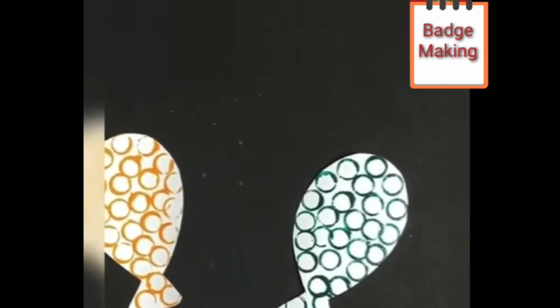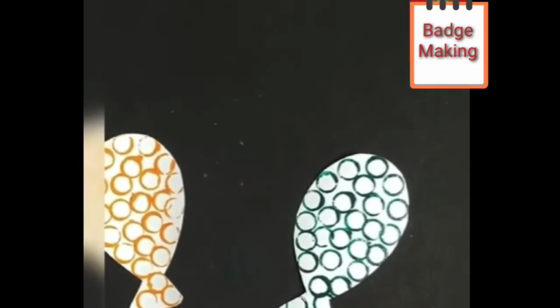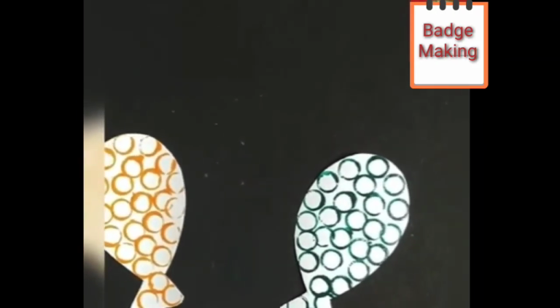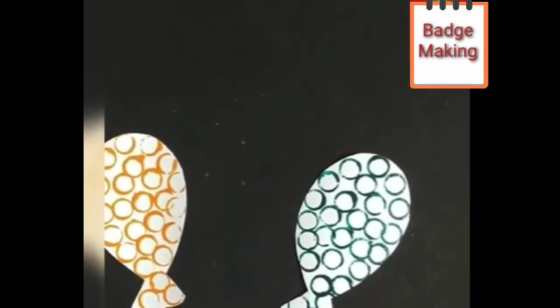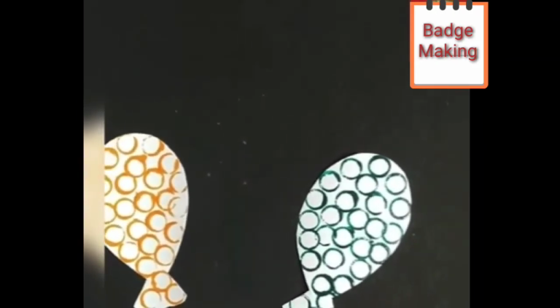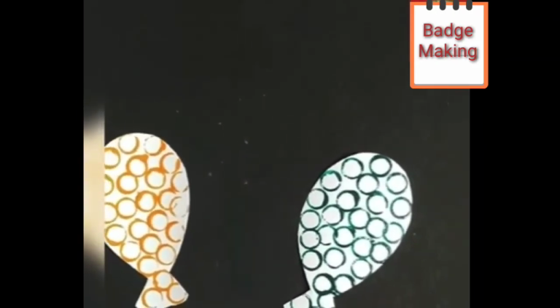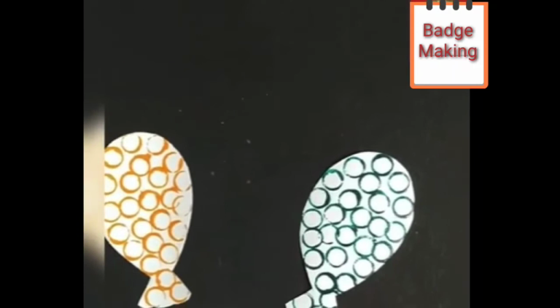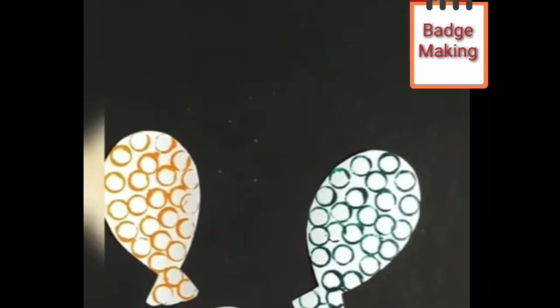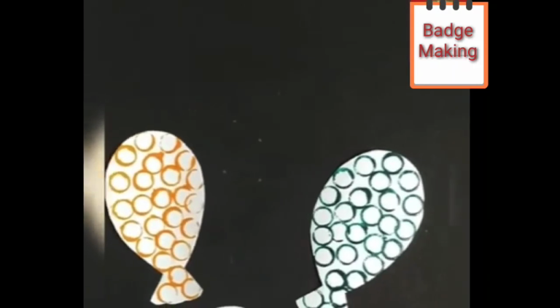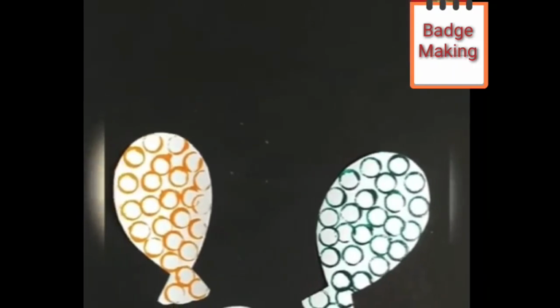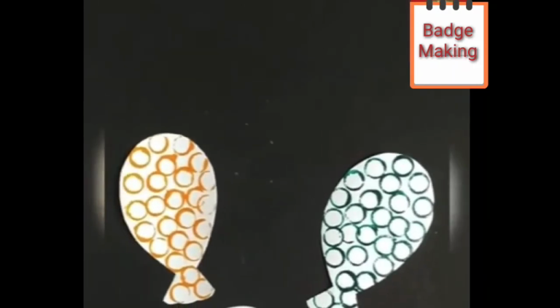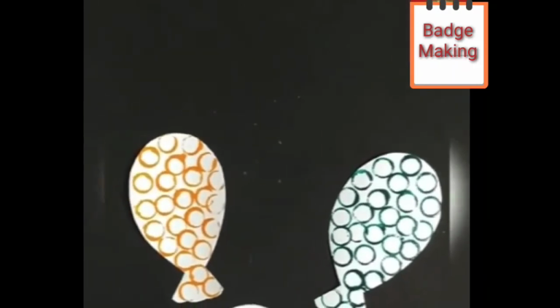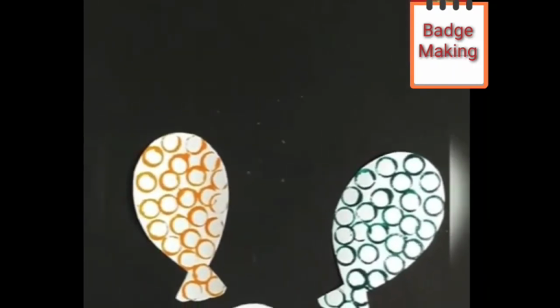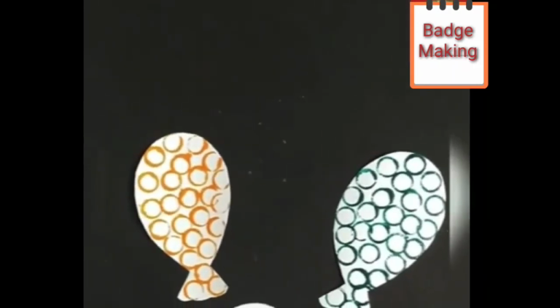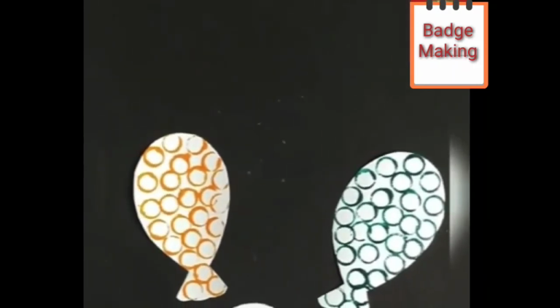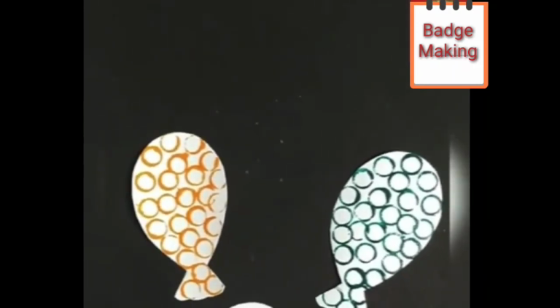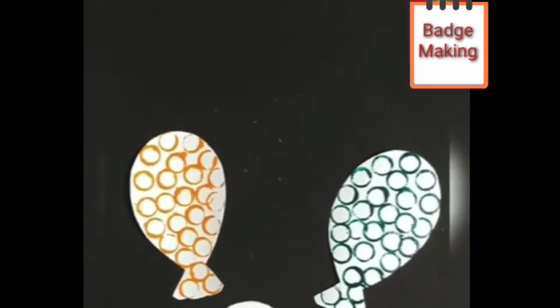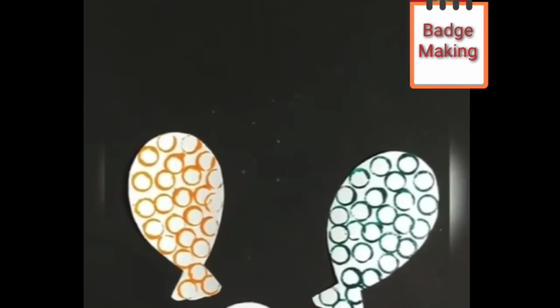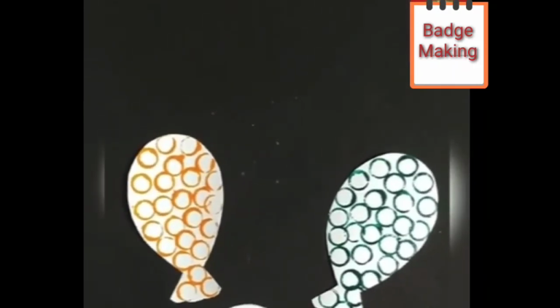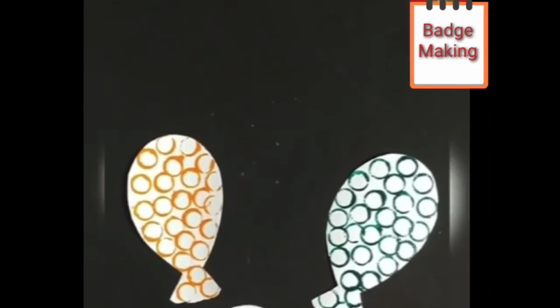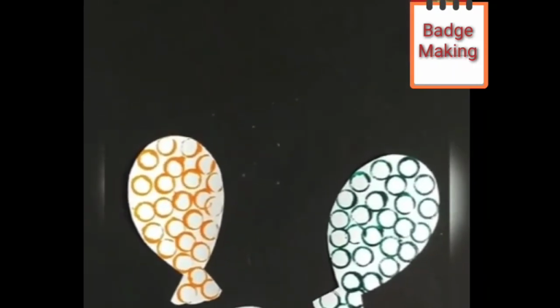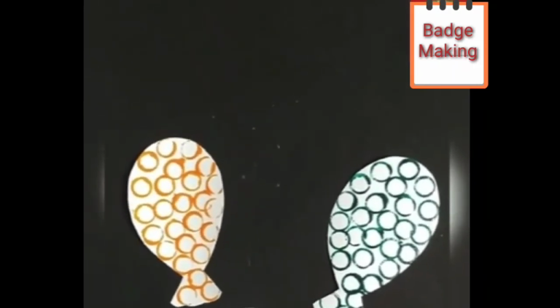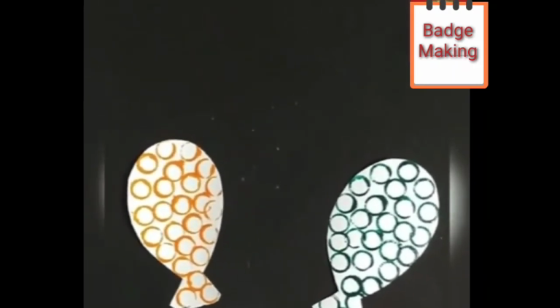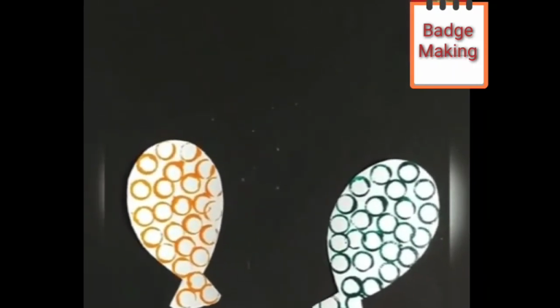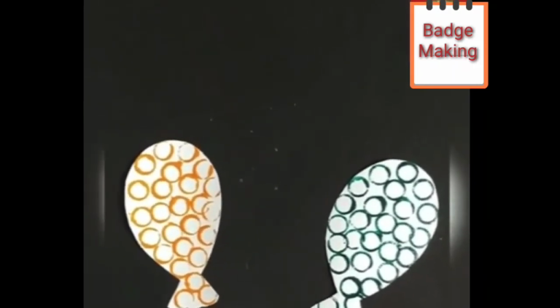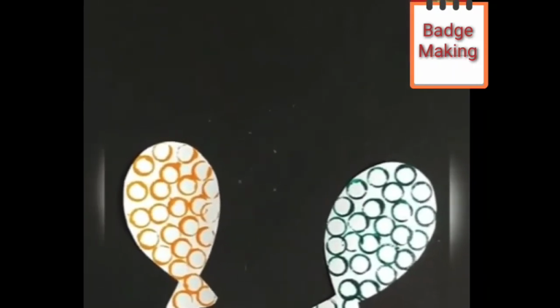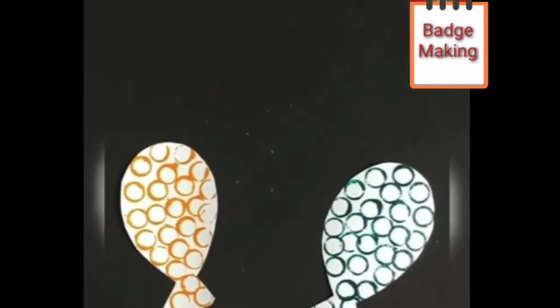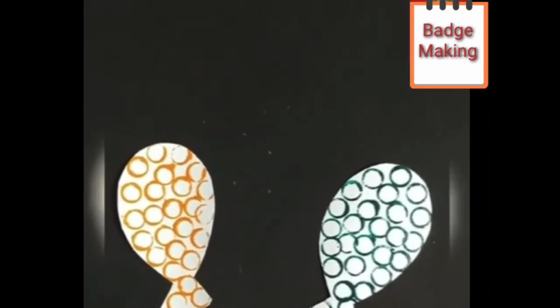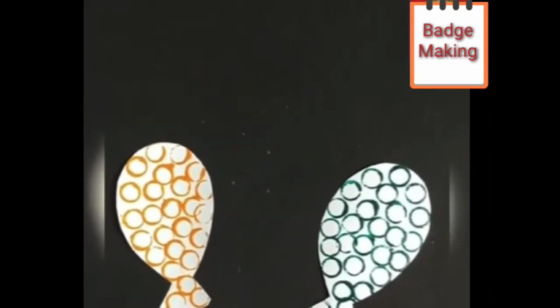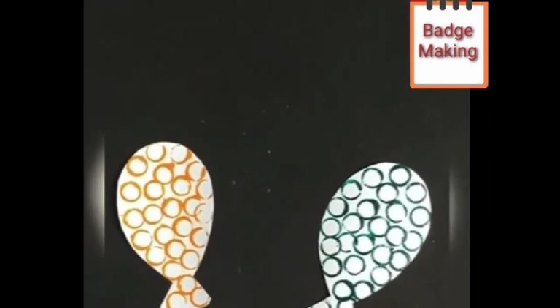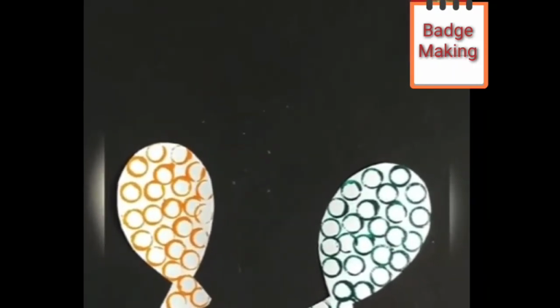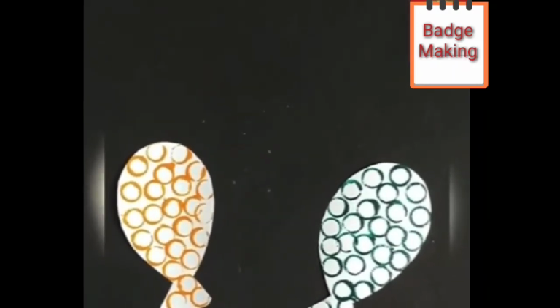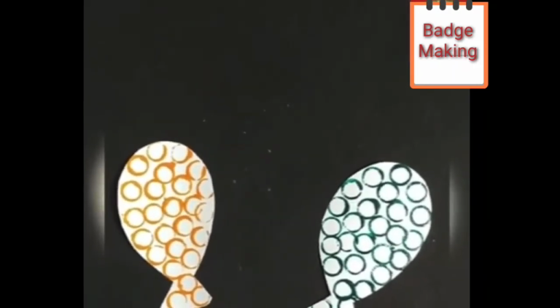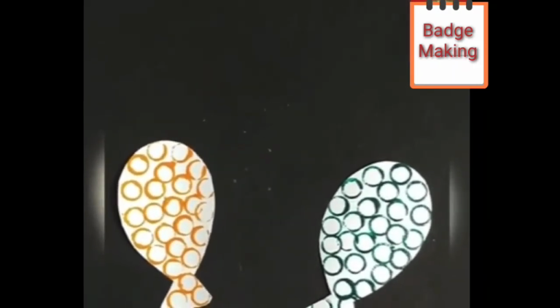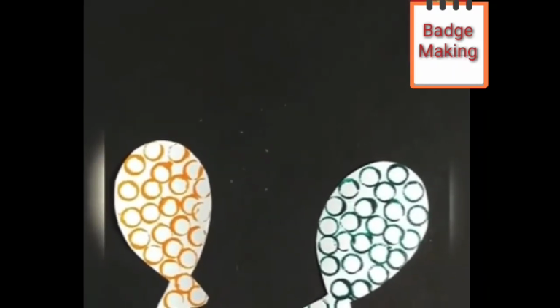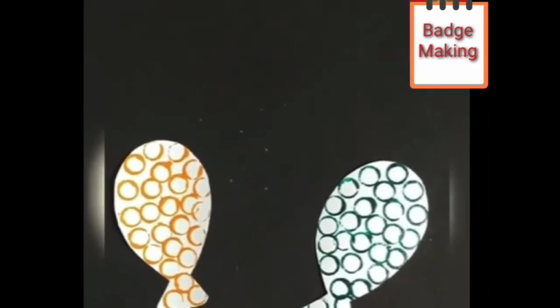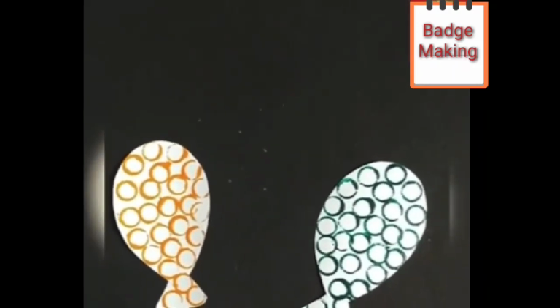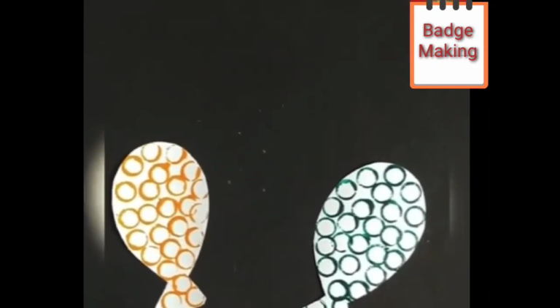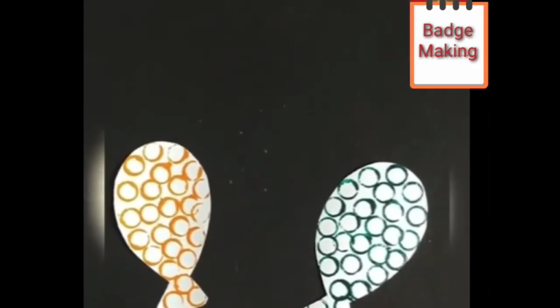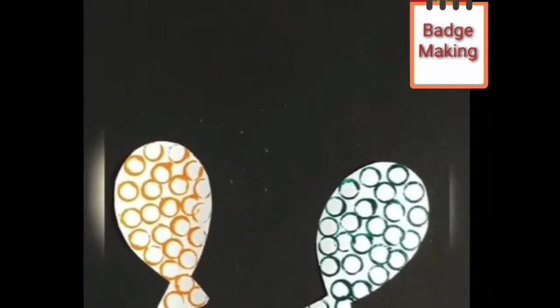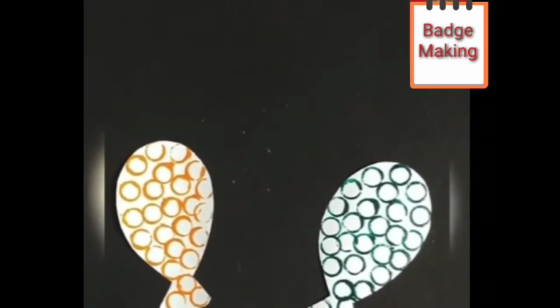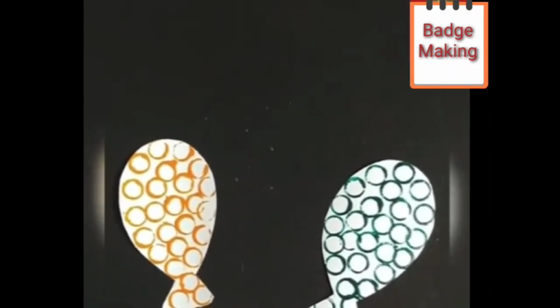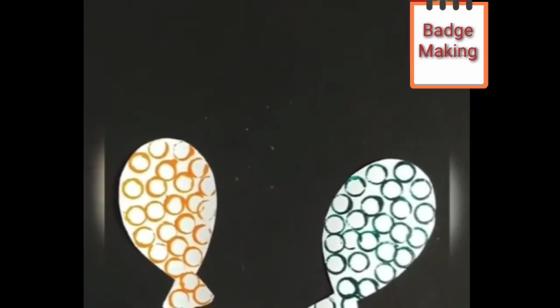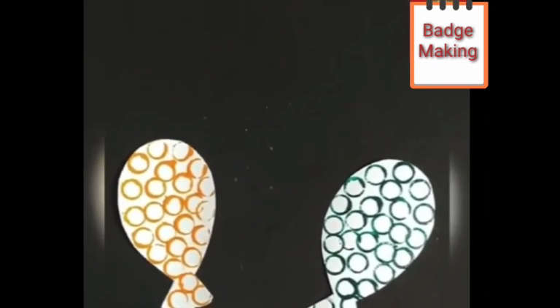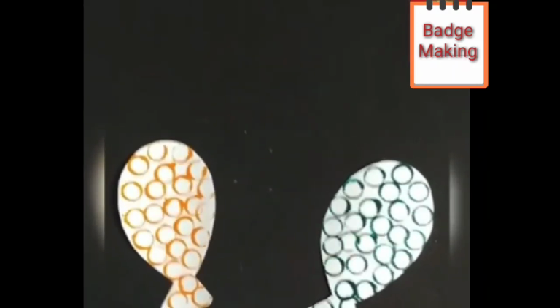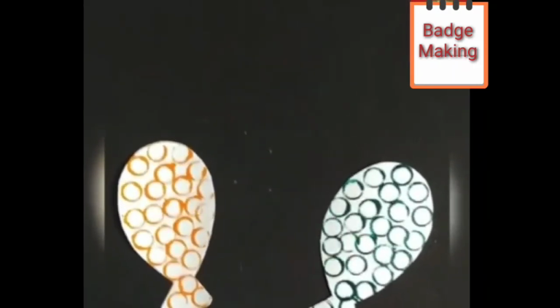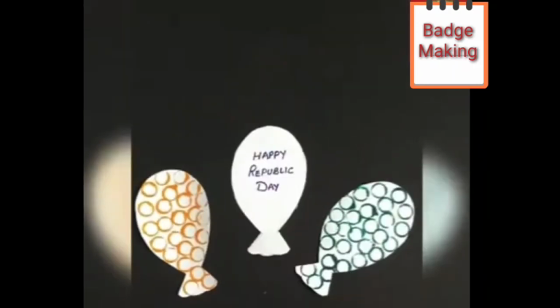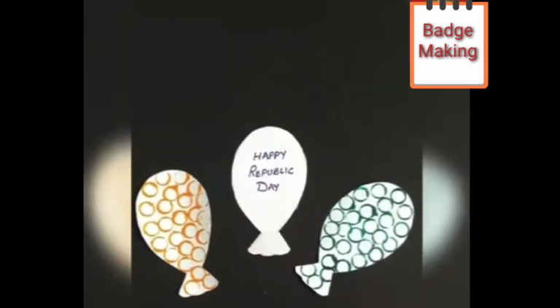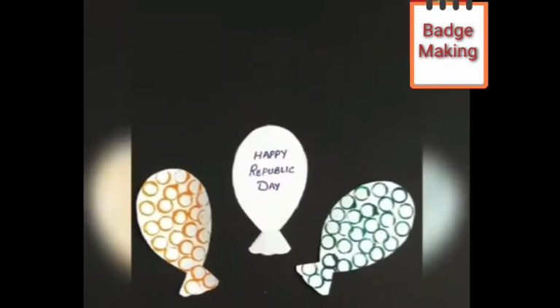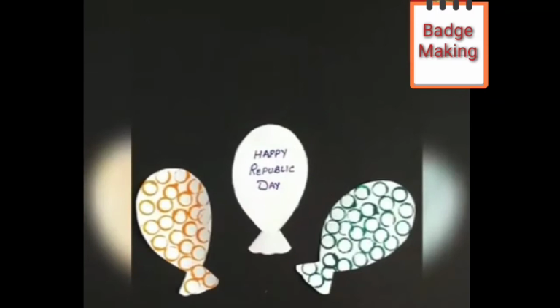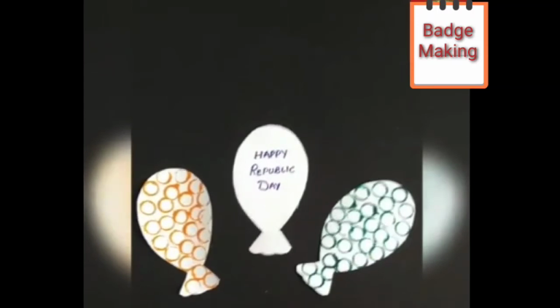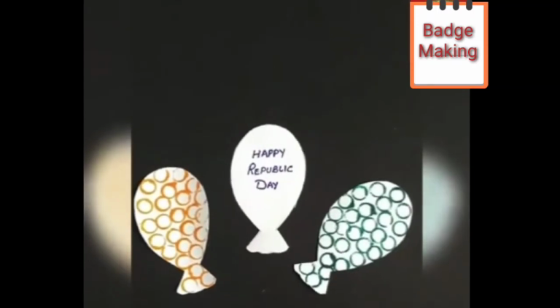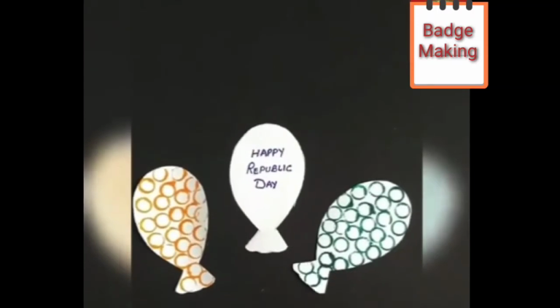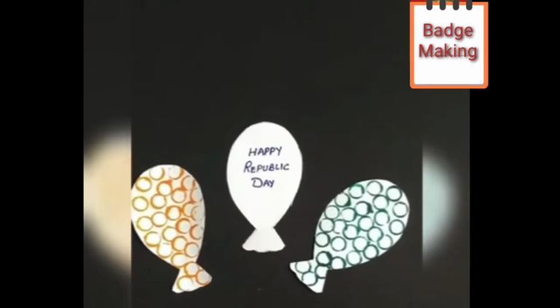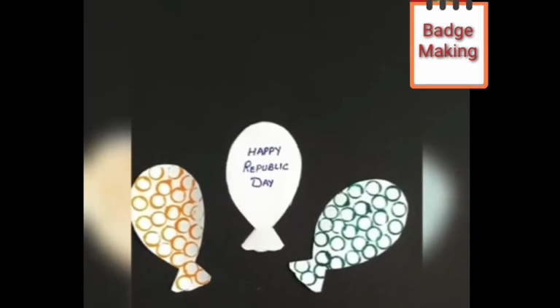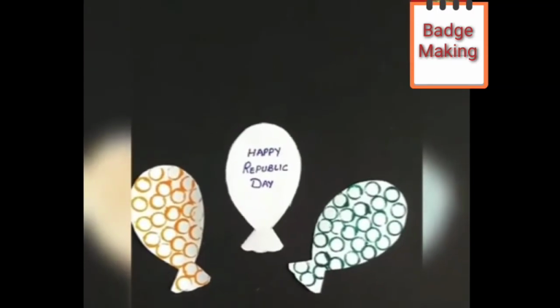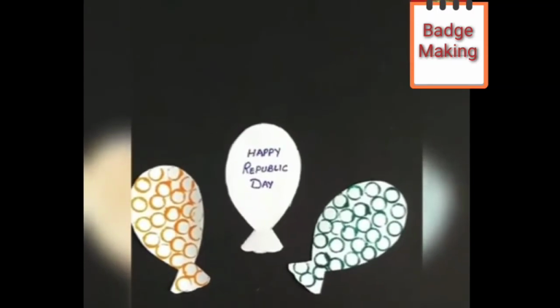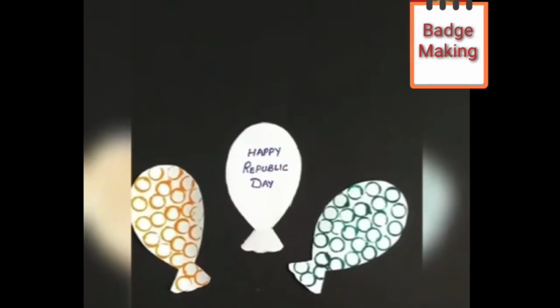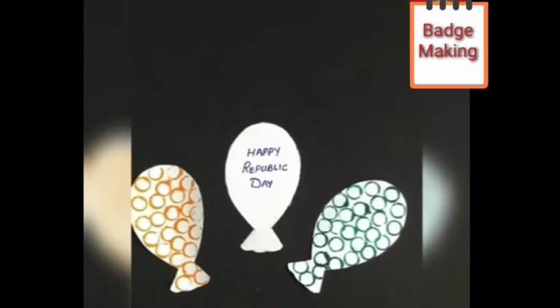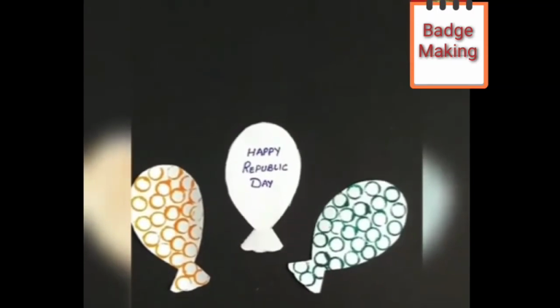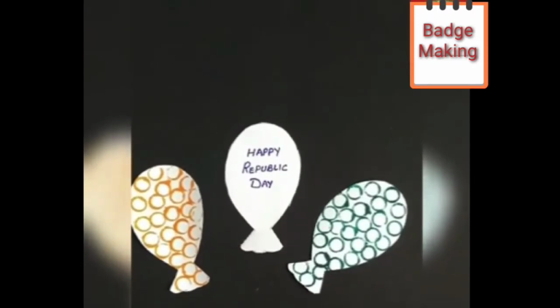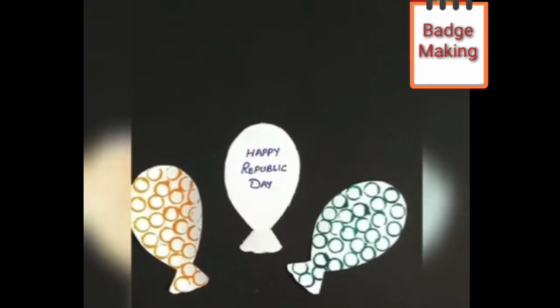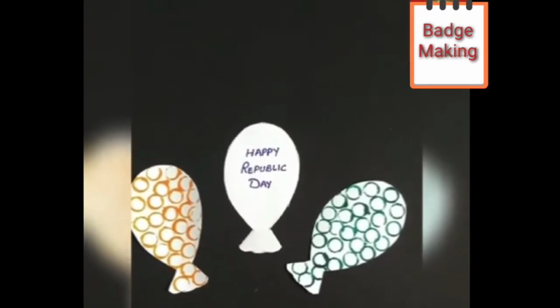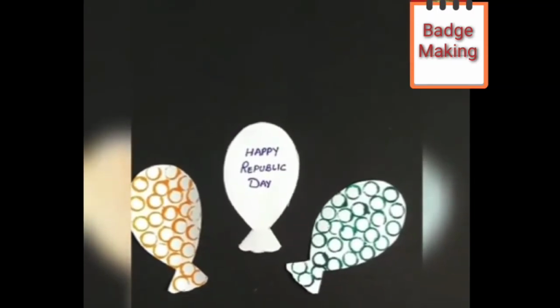Now children, please wait for 5 minutes and let the paint dry. Paint is dry now.